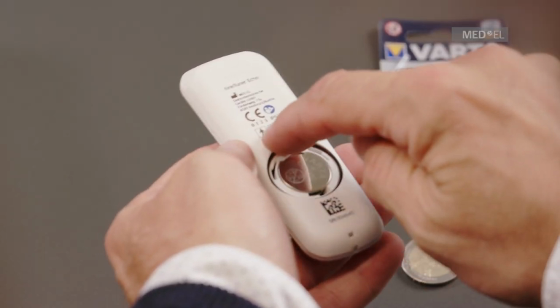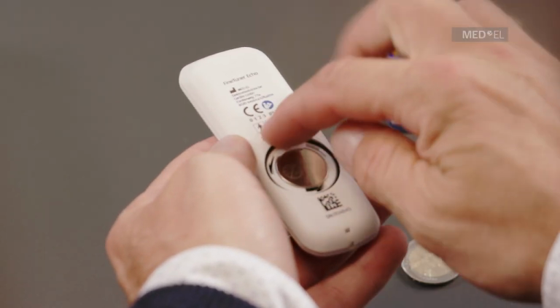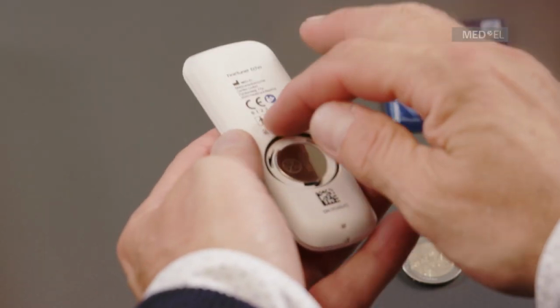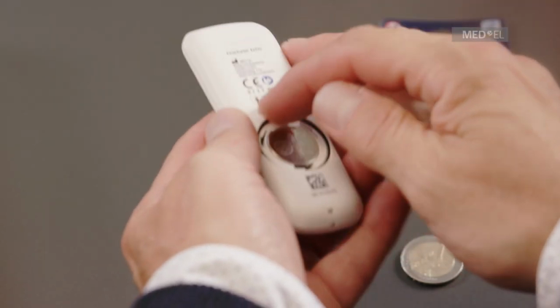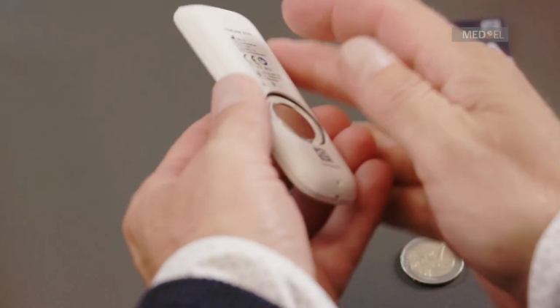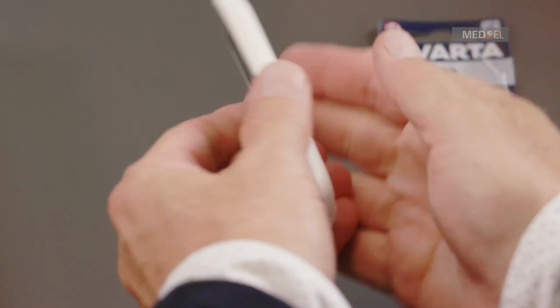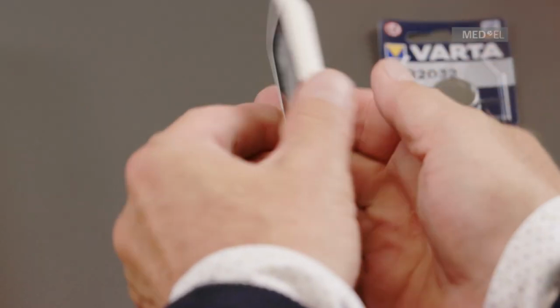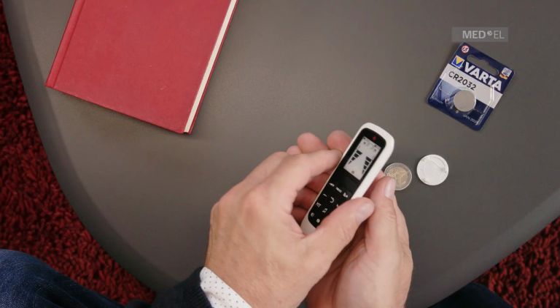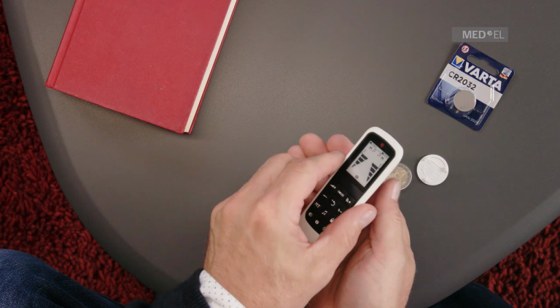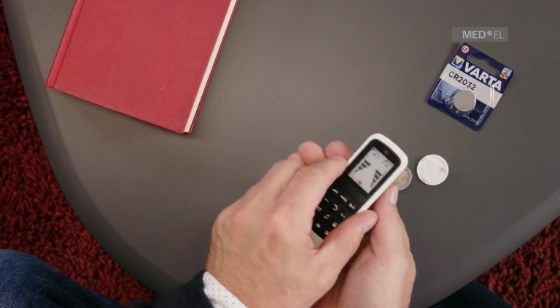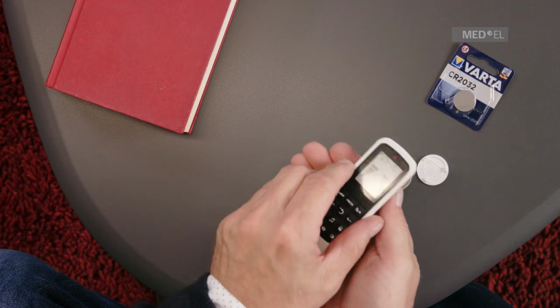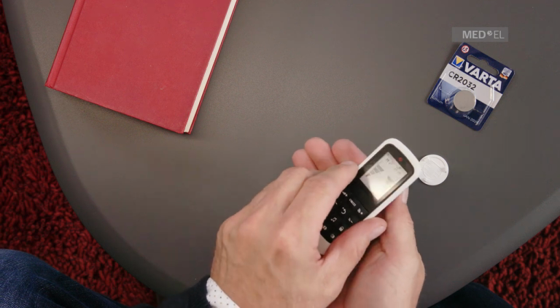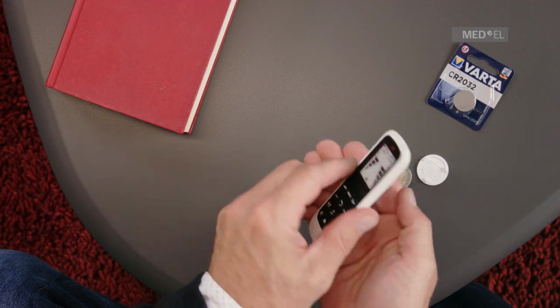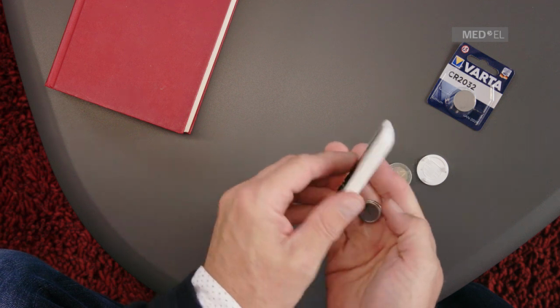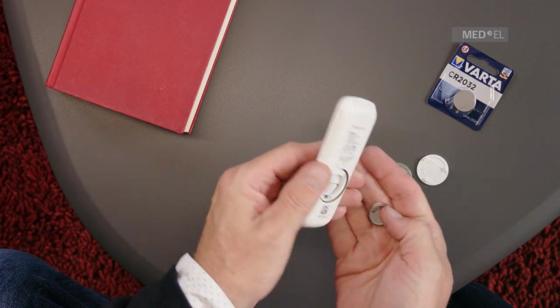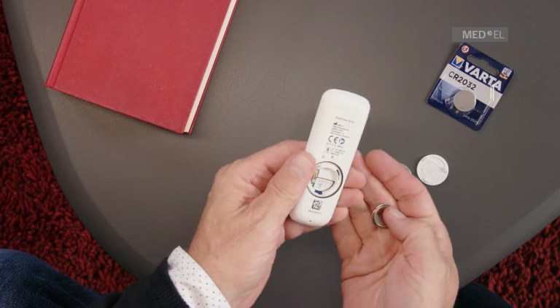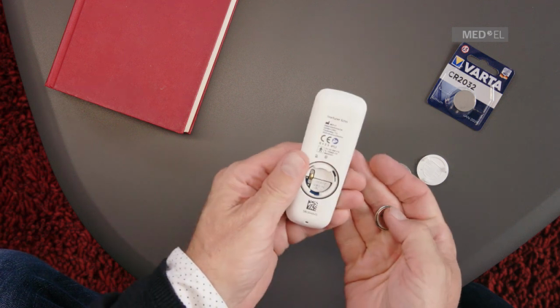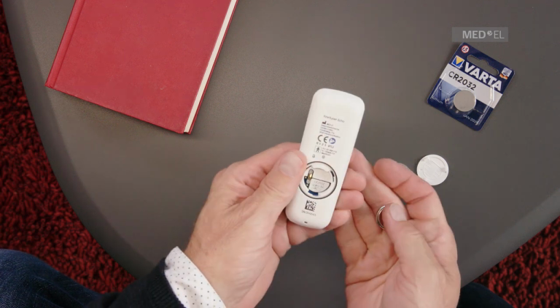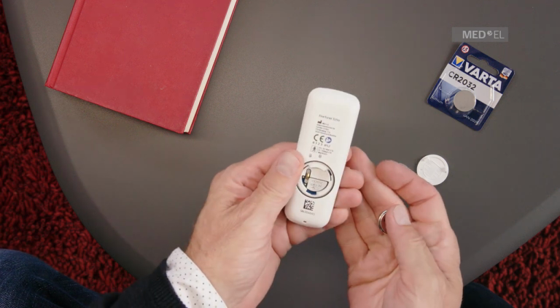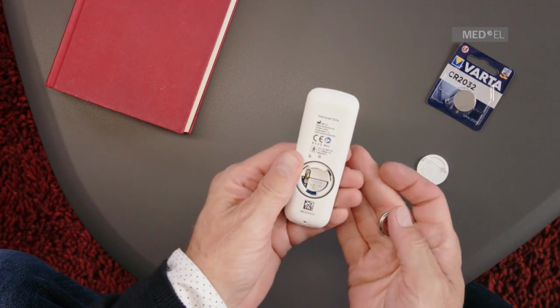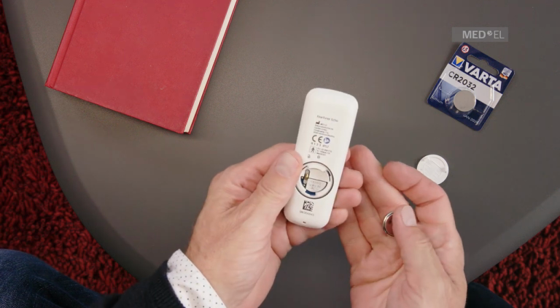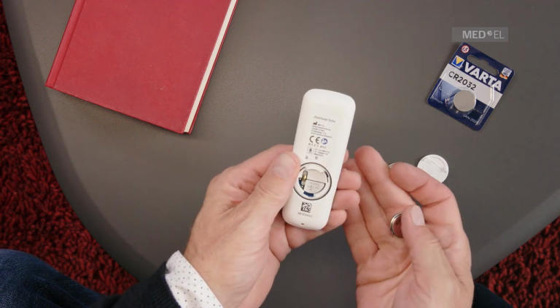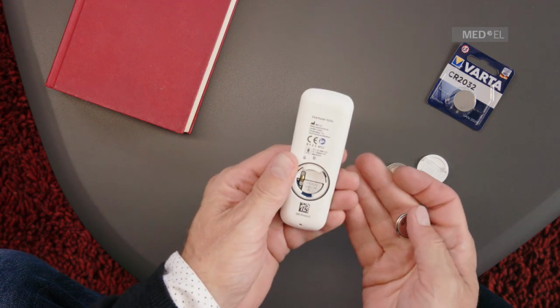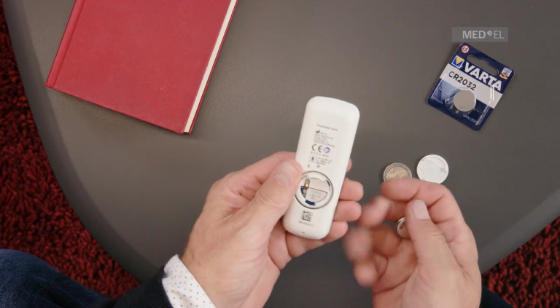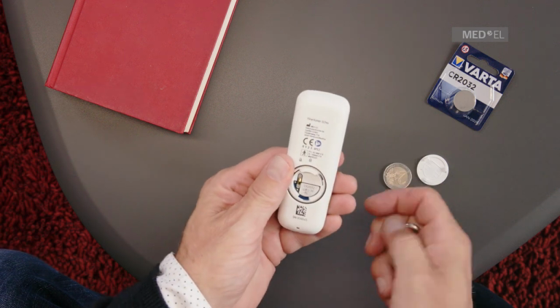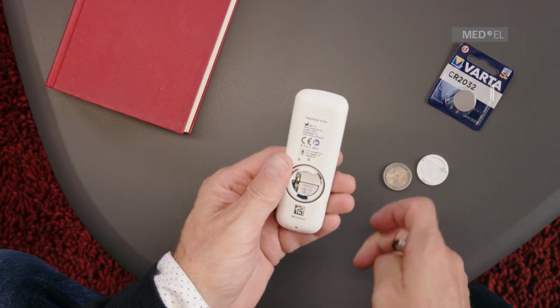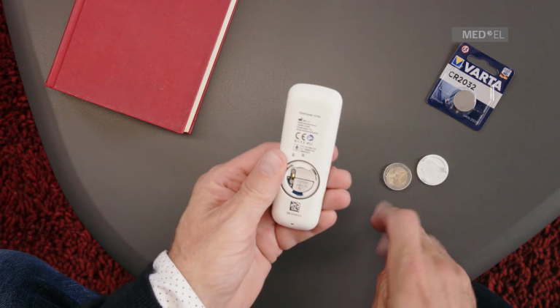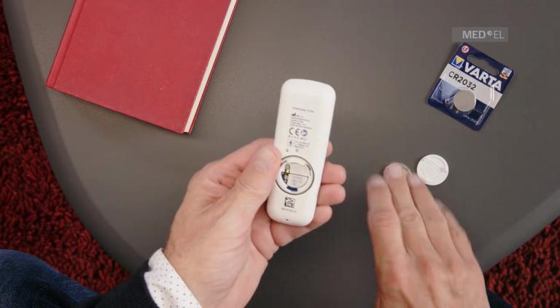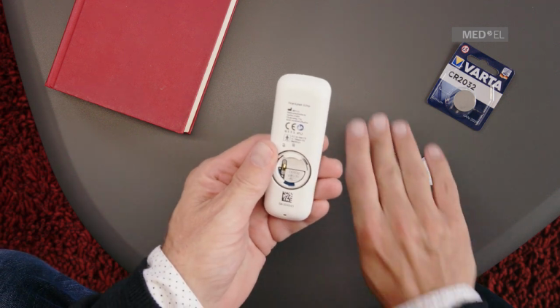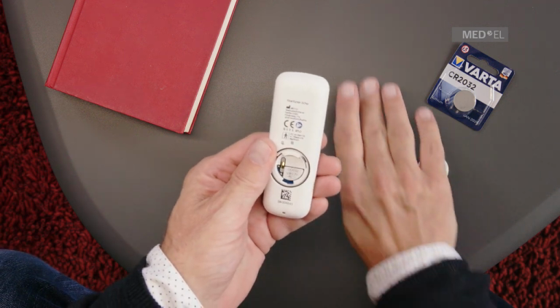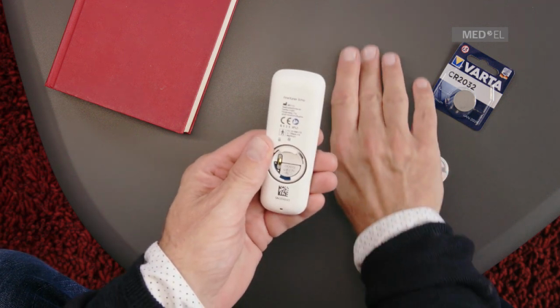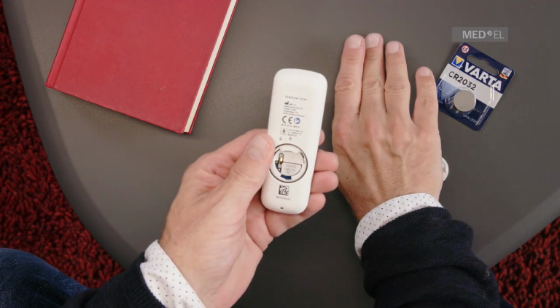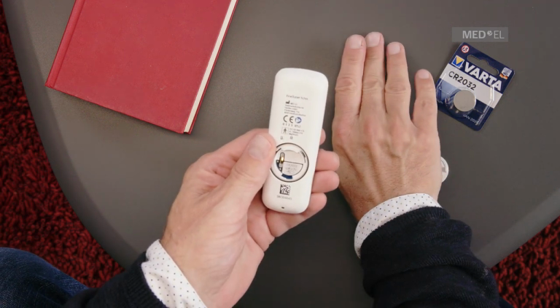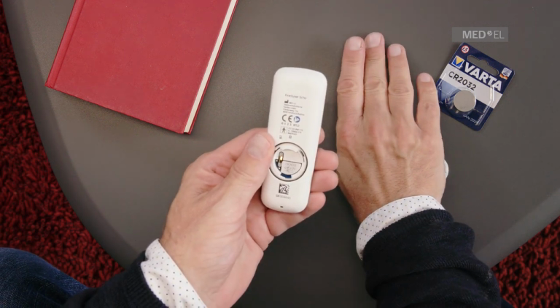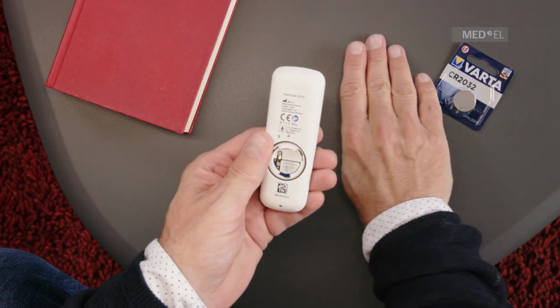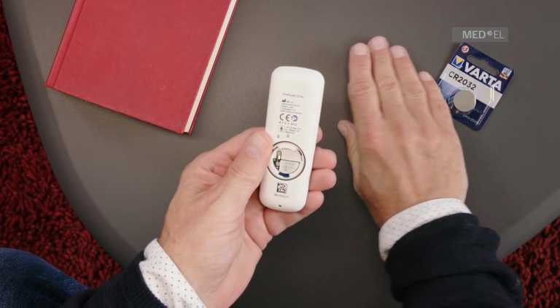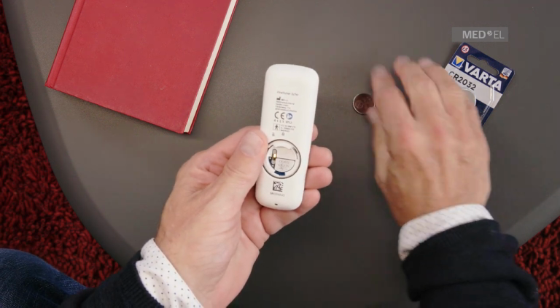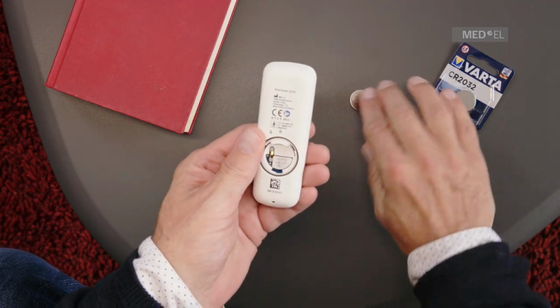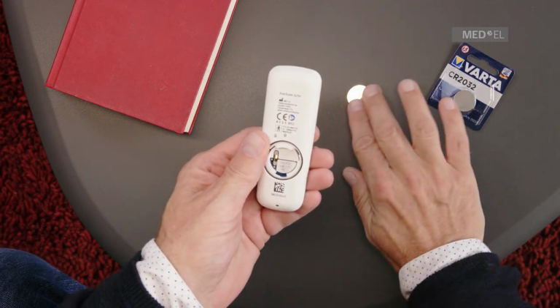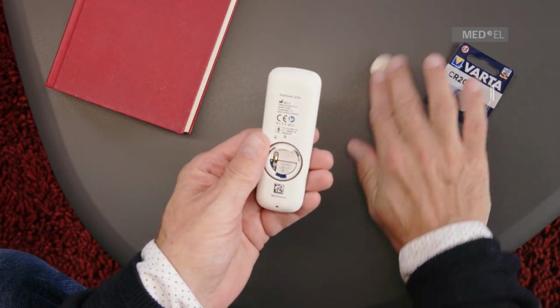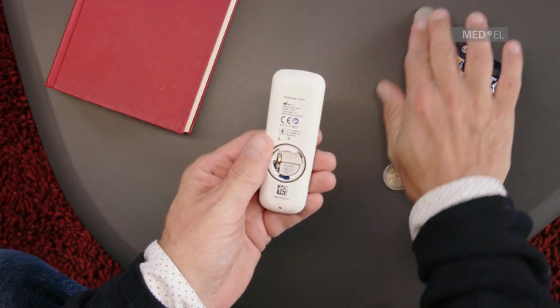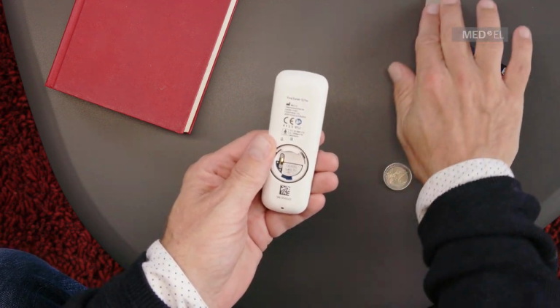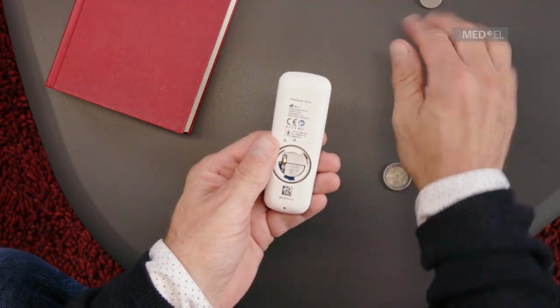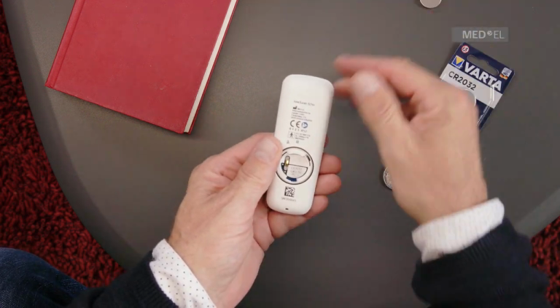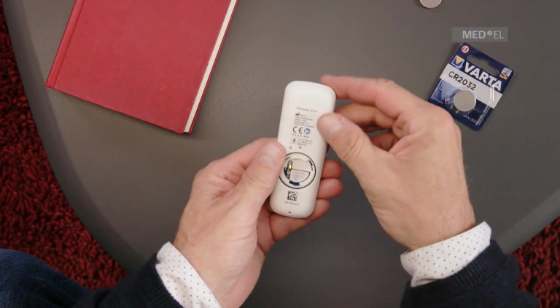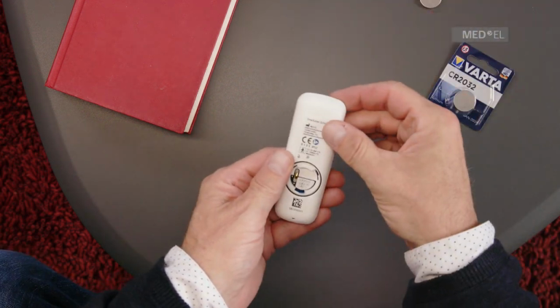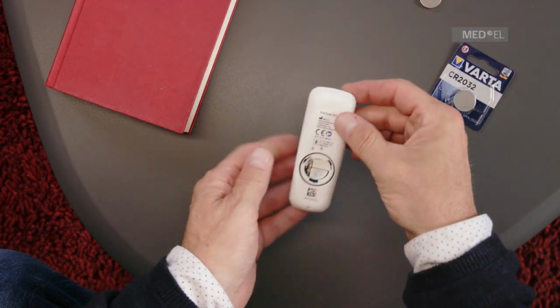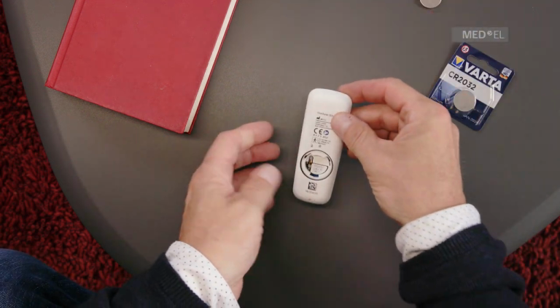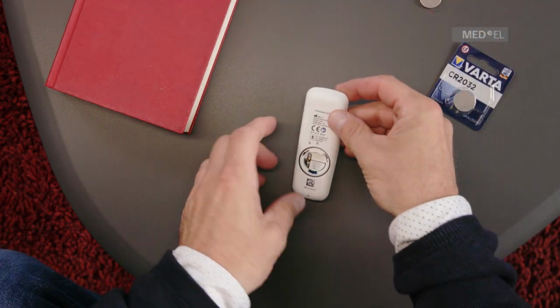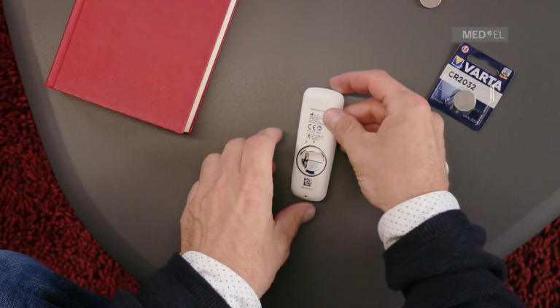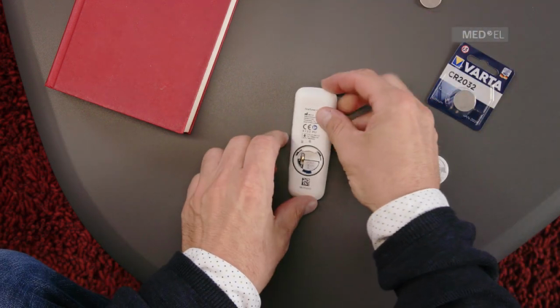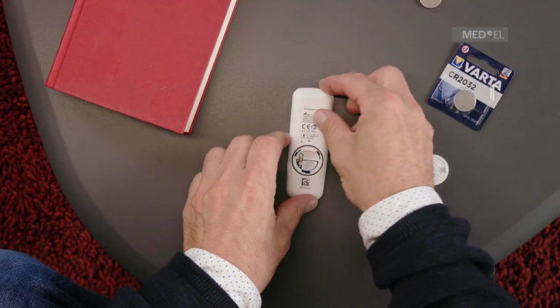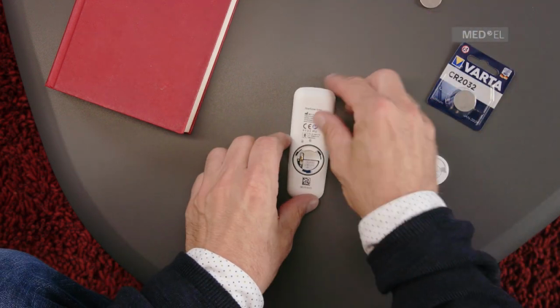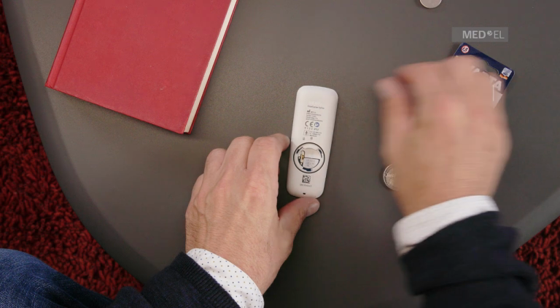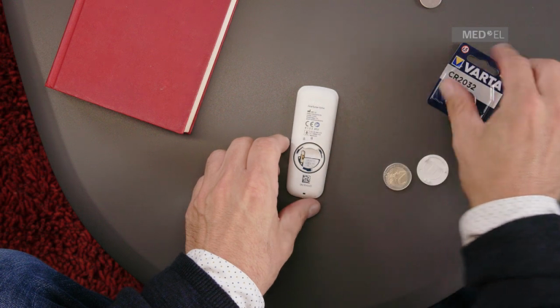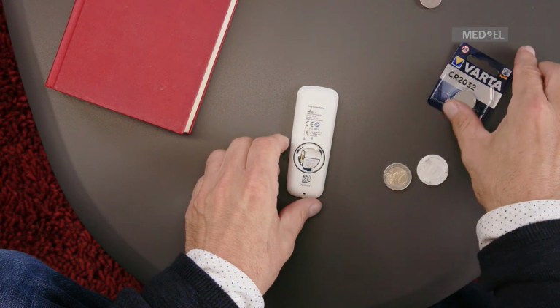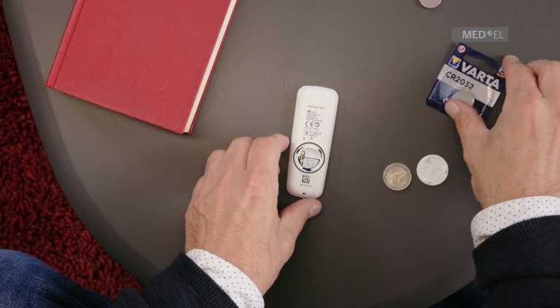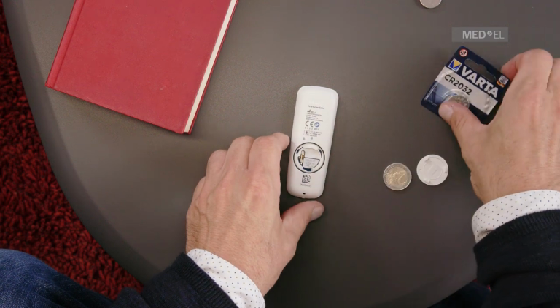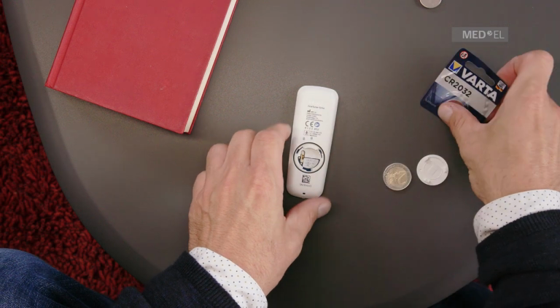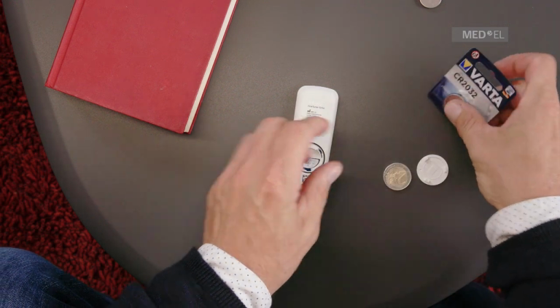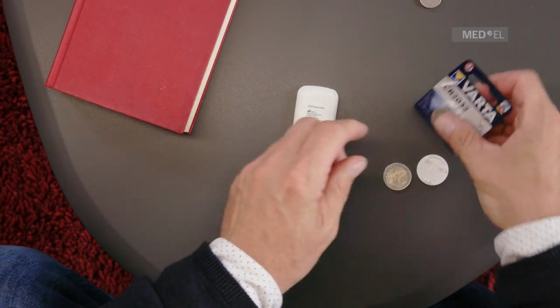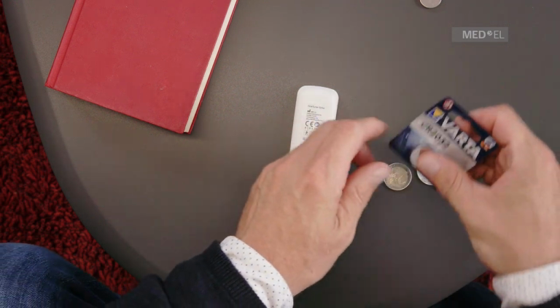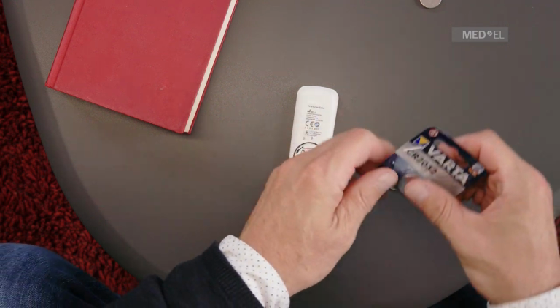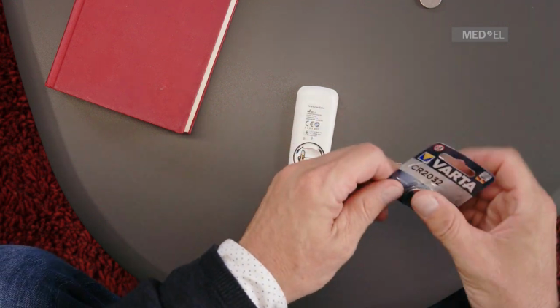Remove the old battery, then insert a CR2032 battery with the positive poles facing upwards.